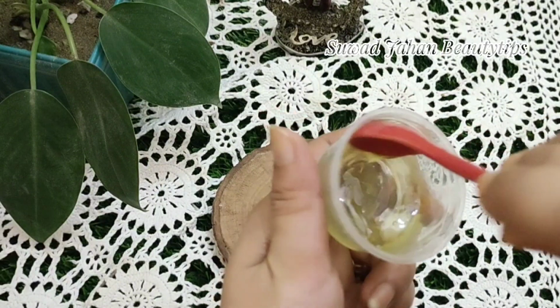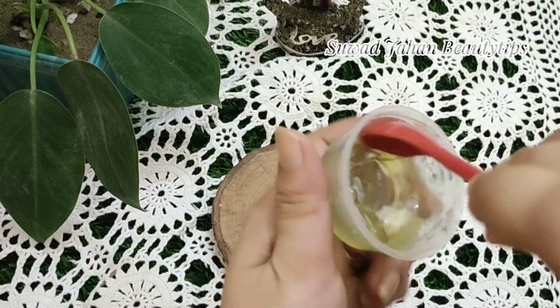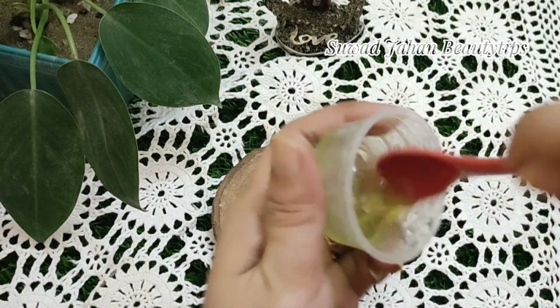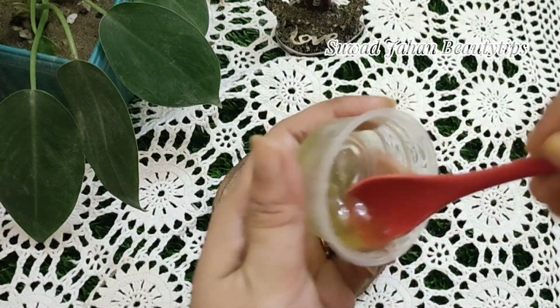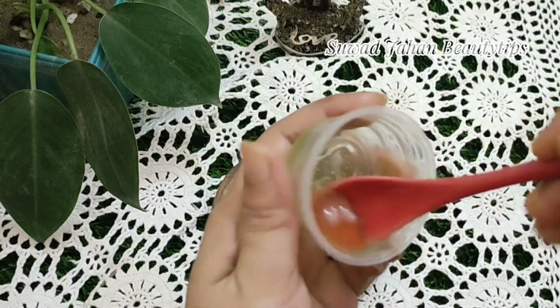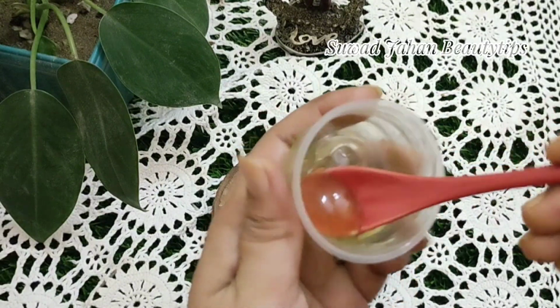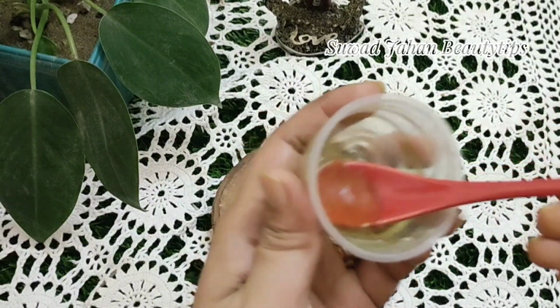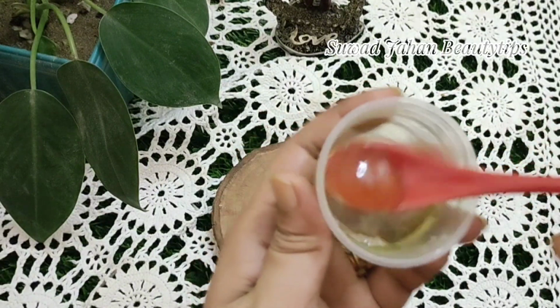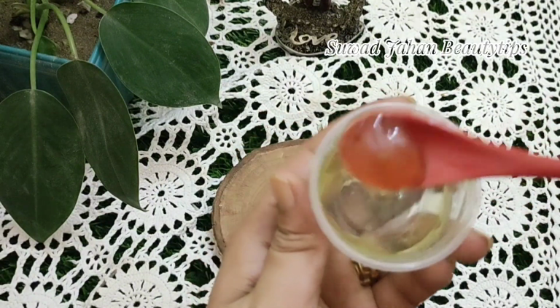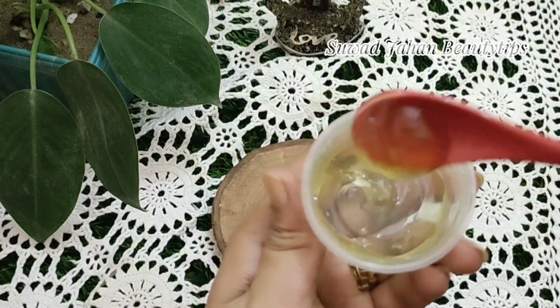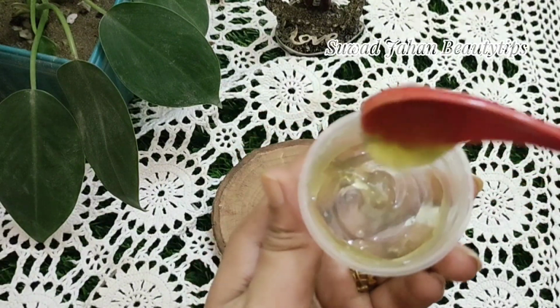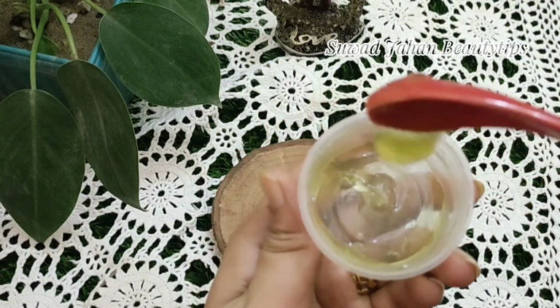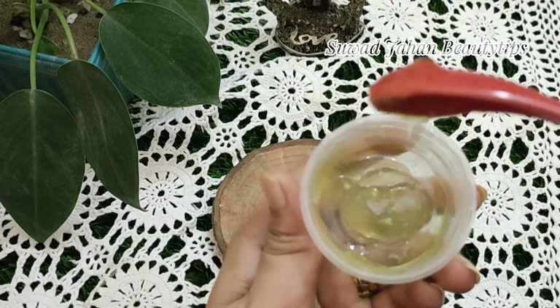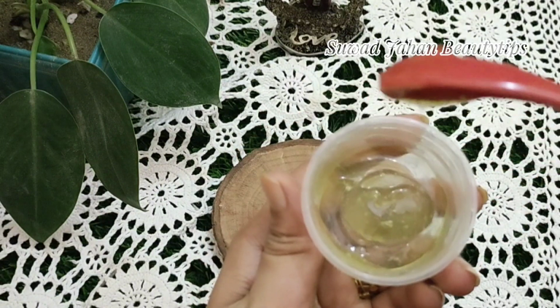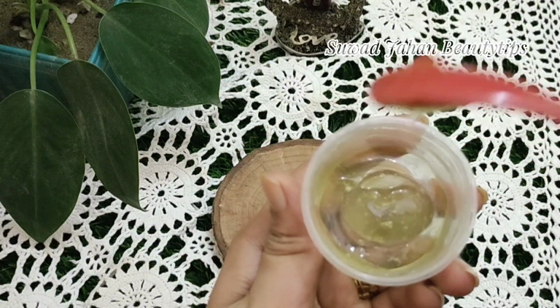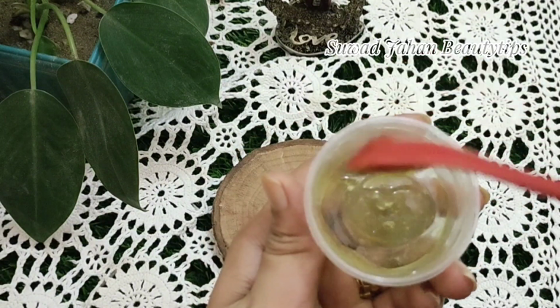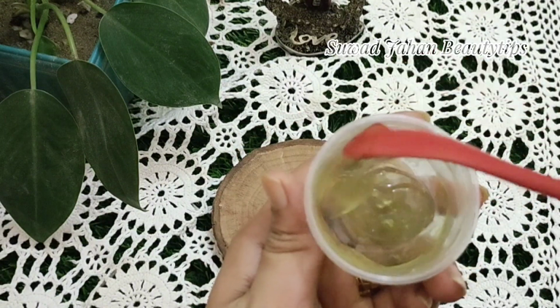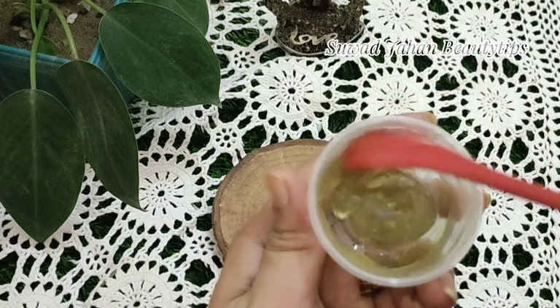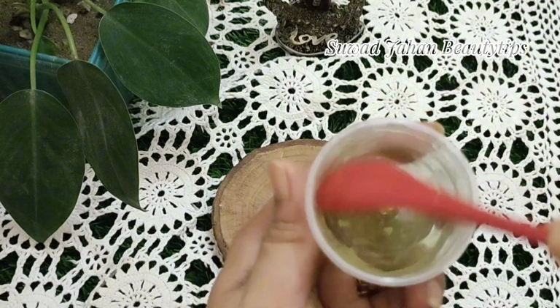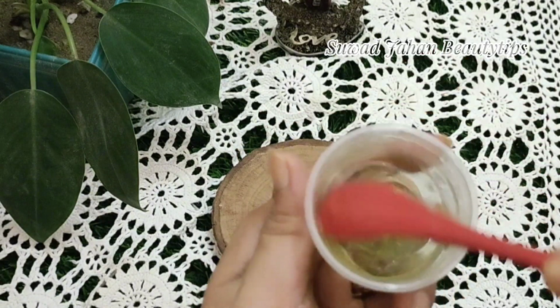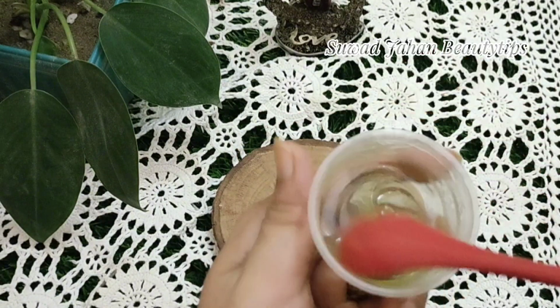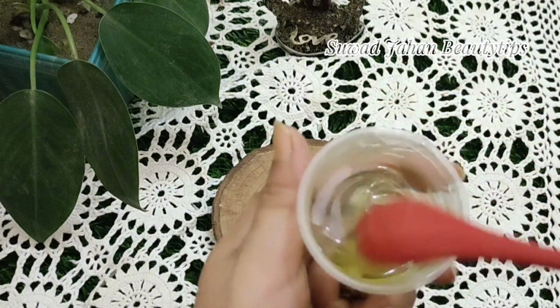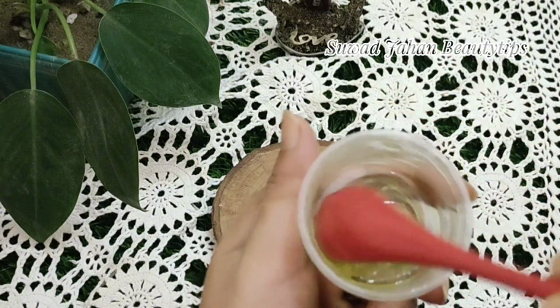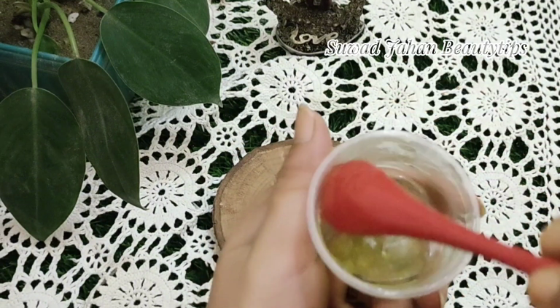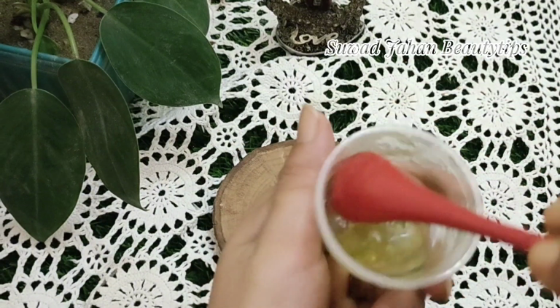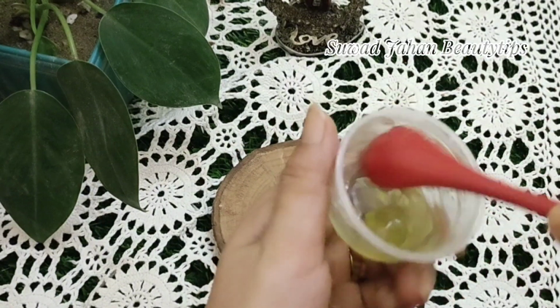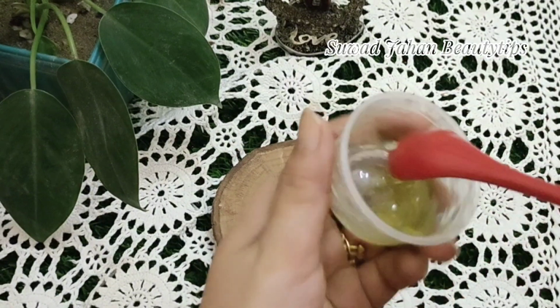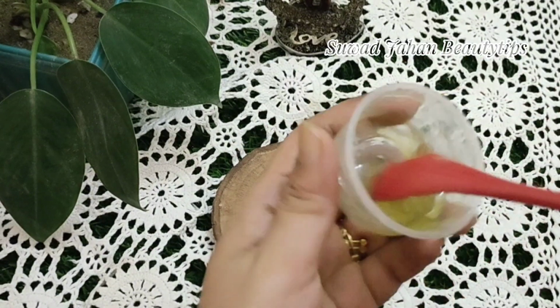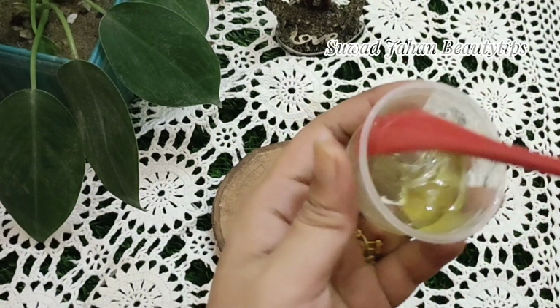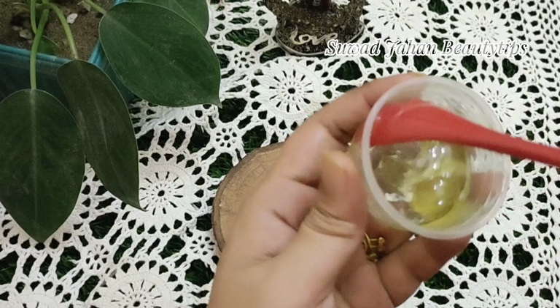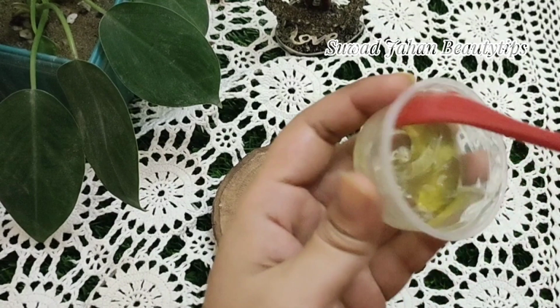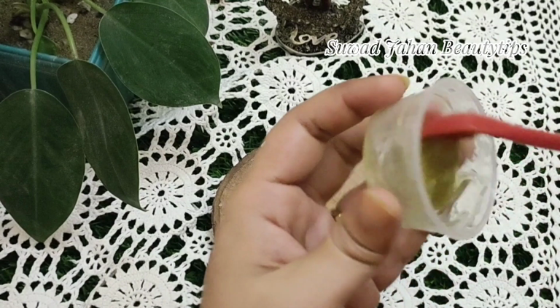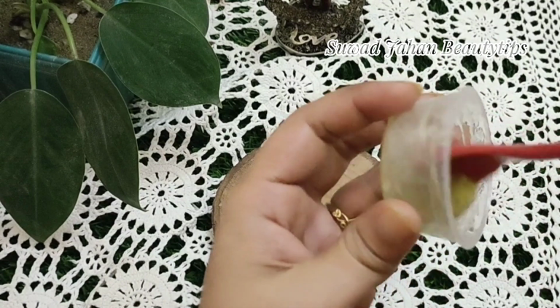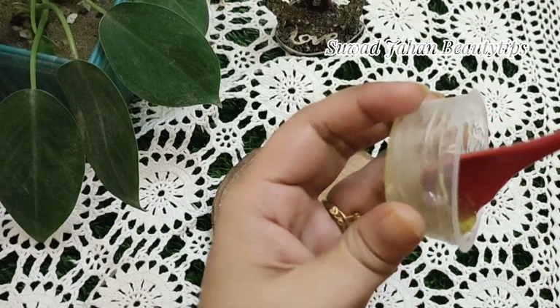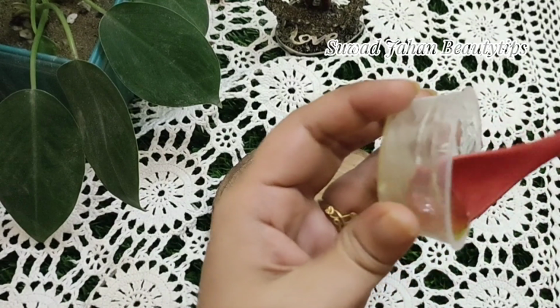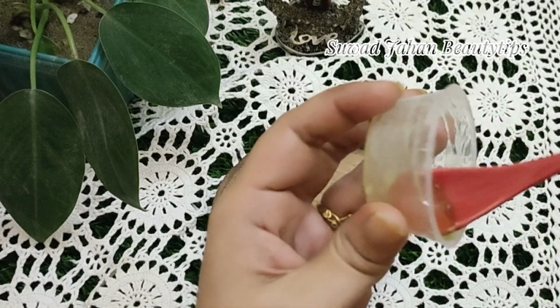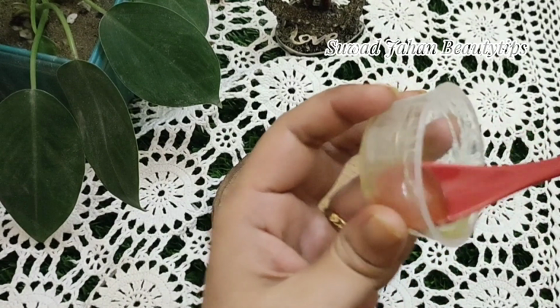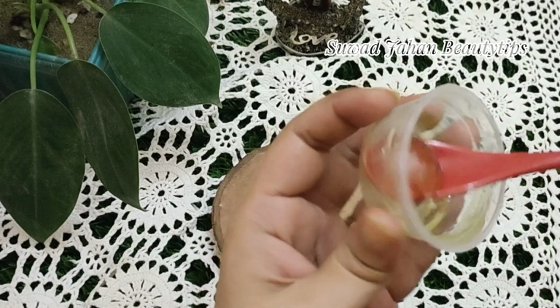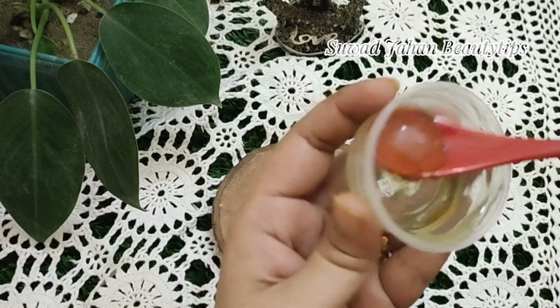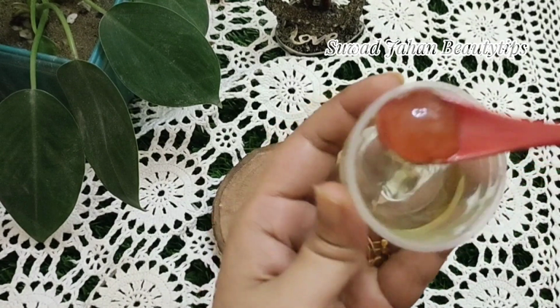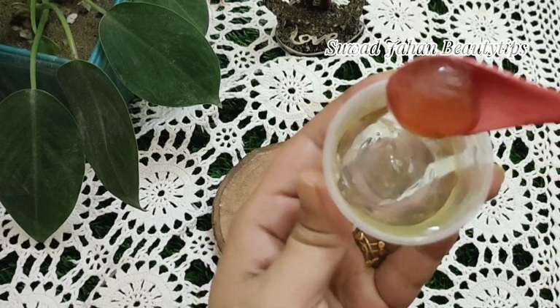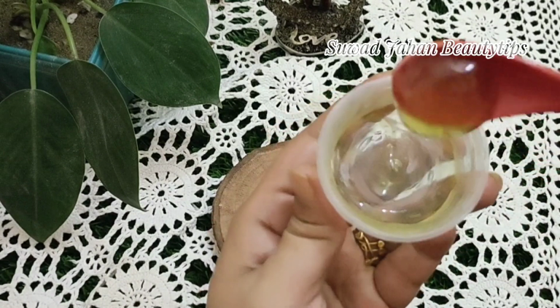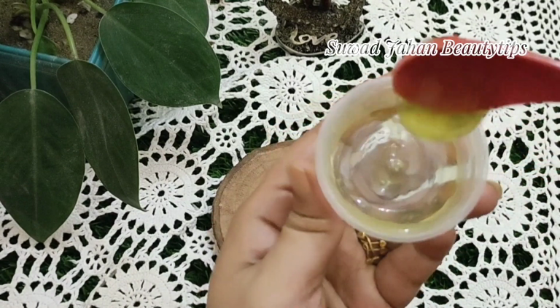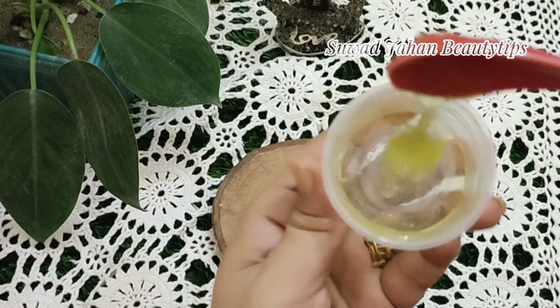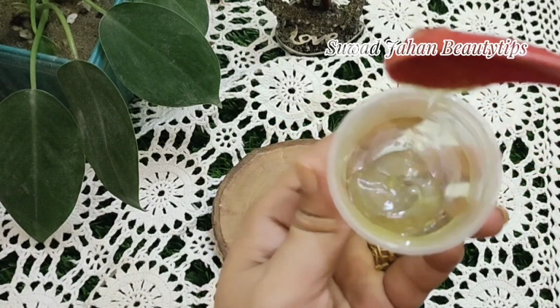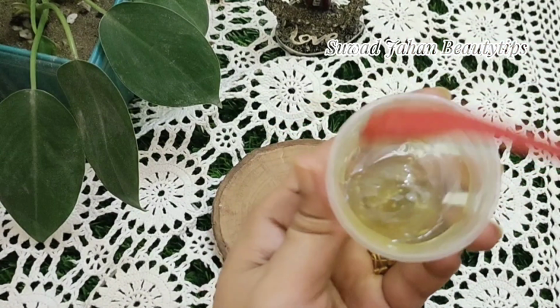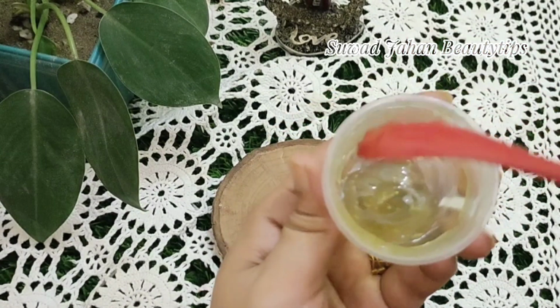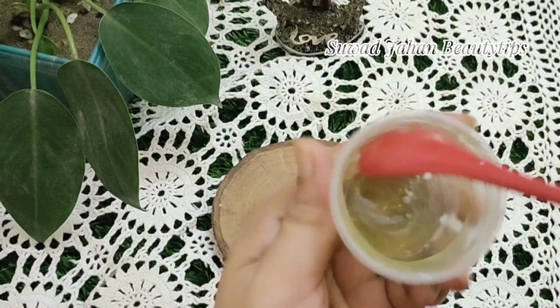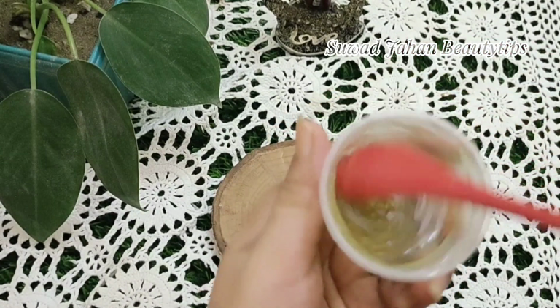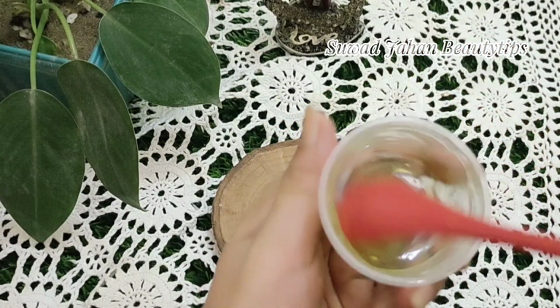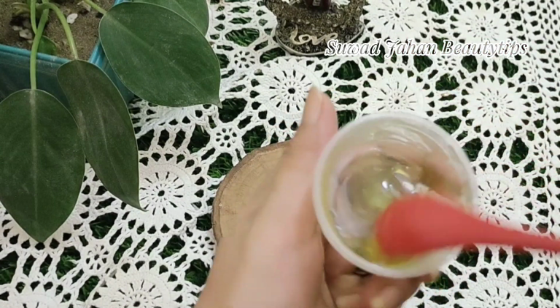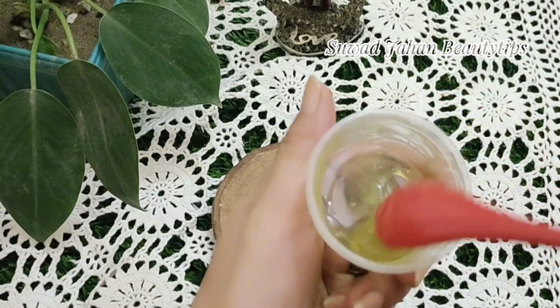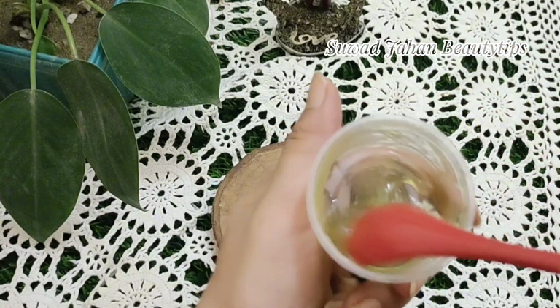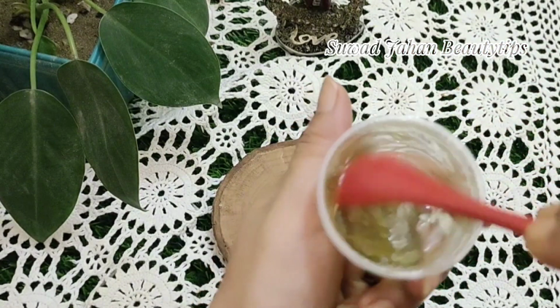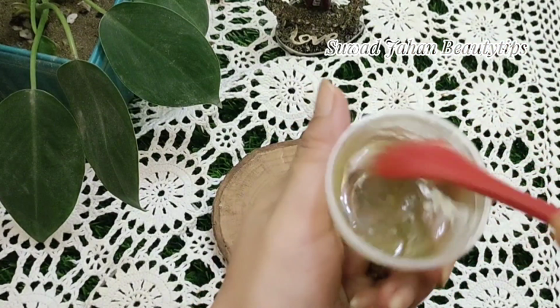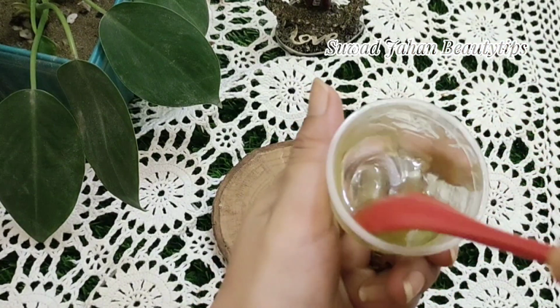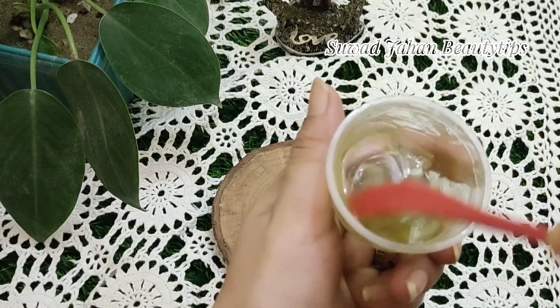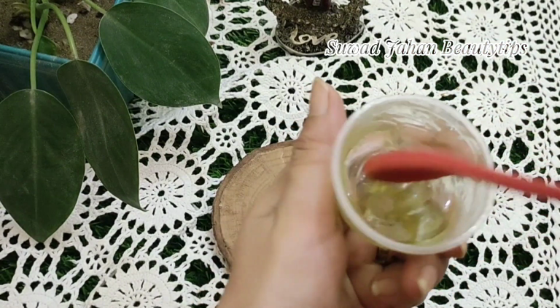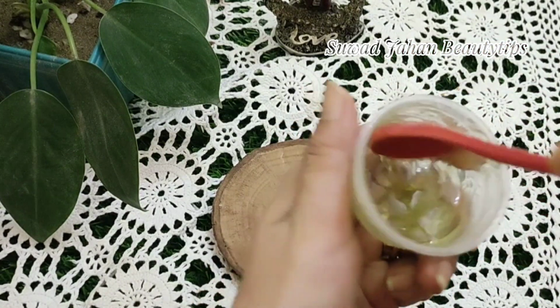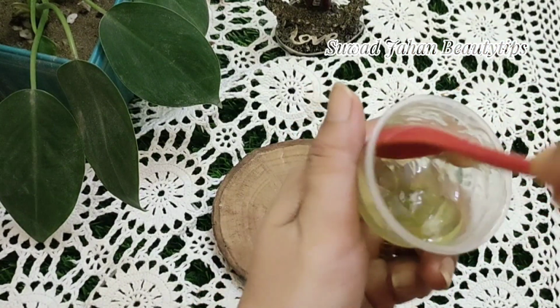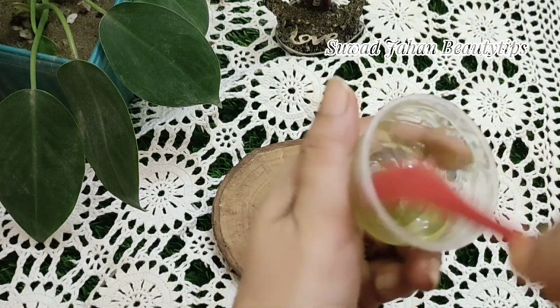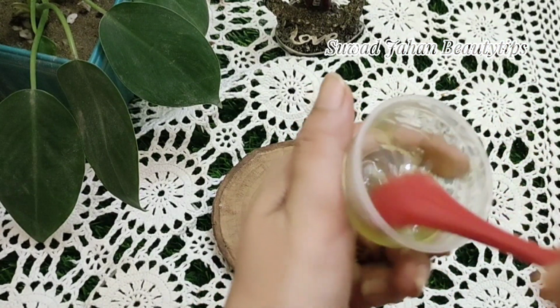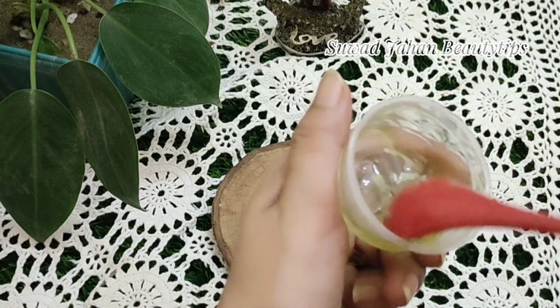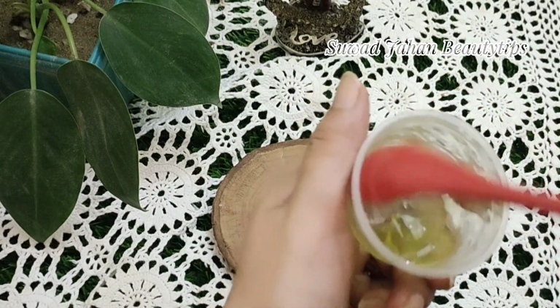Glycerin has a light texture and 99% water content, making it a great ingredient for sensitive skin. It also supports elasticity of skin and repairing skin cells.